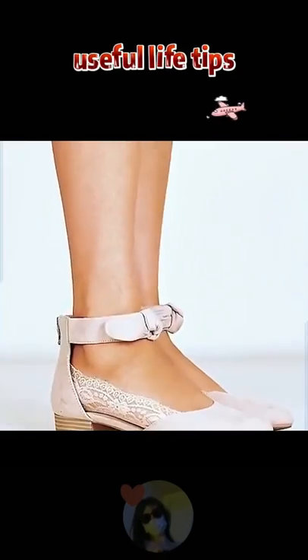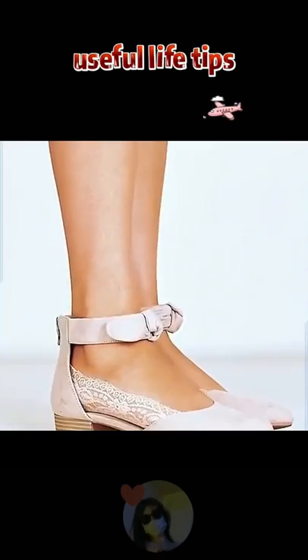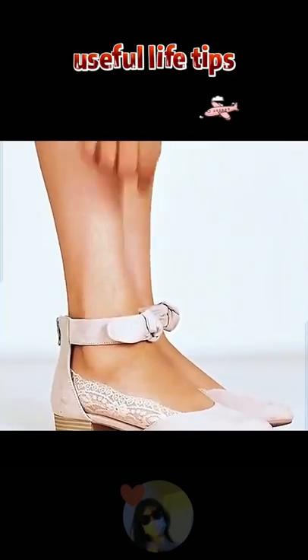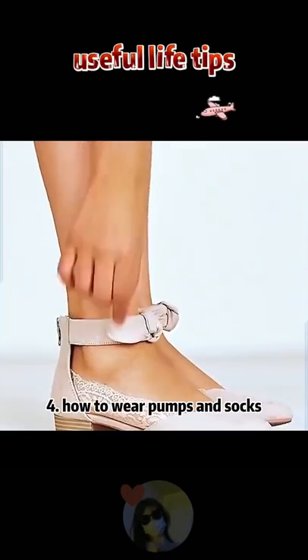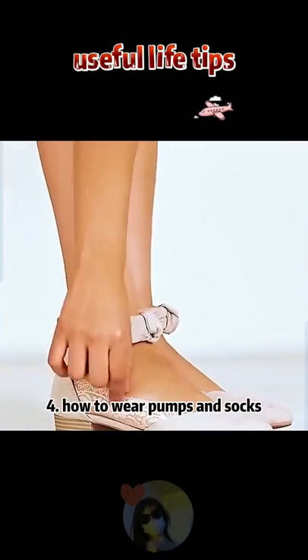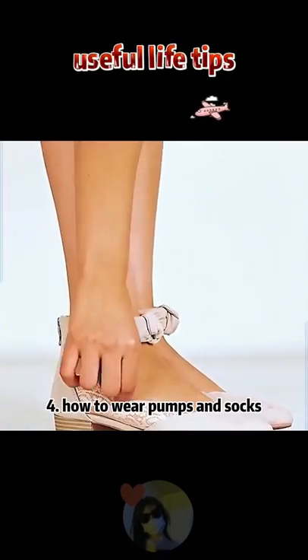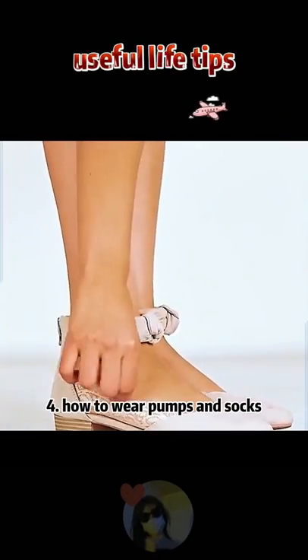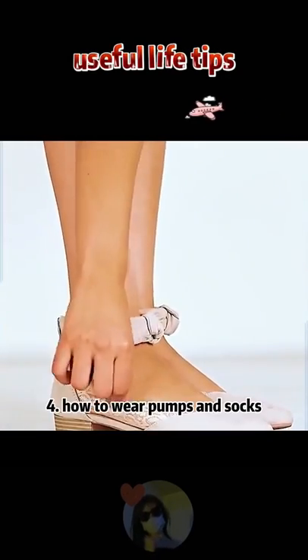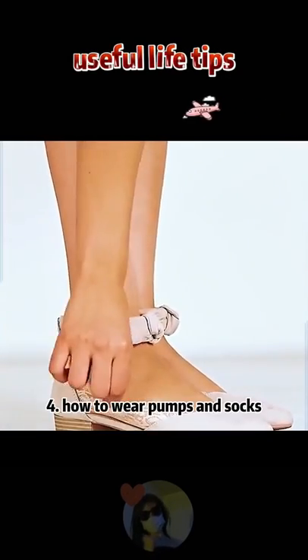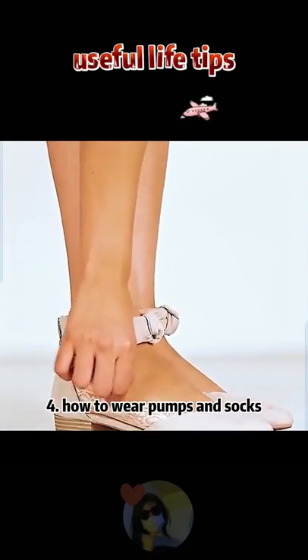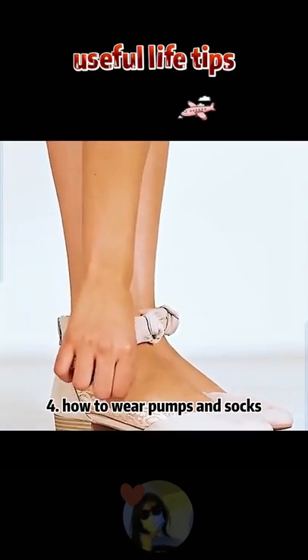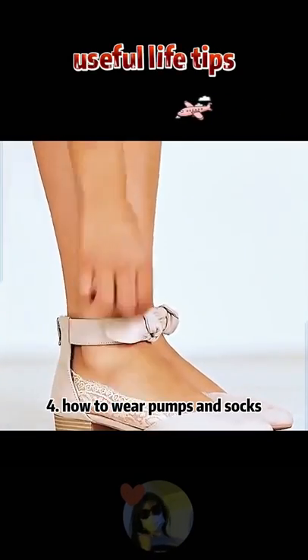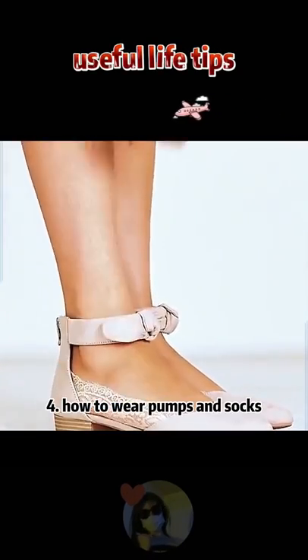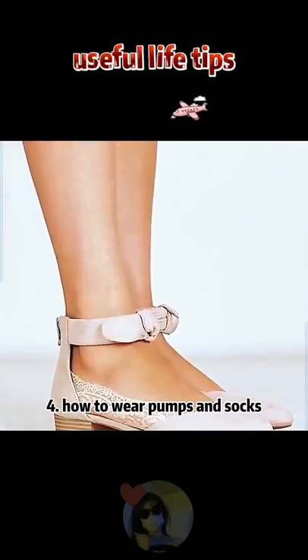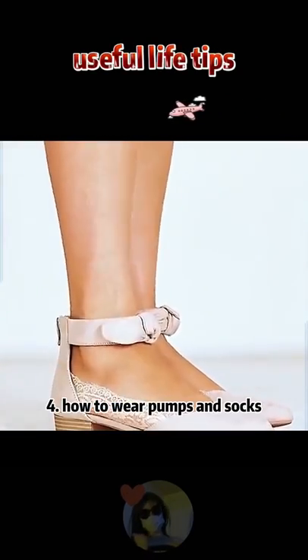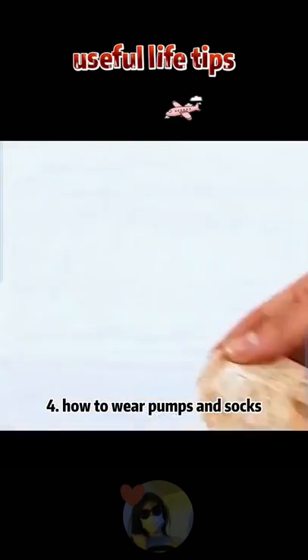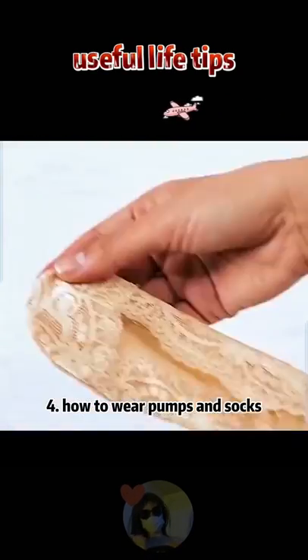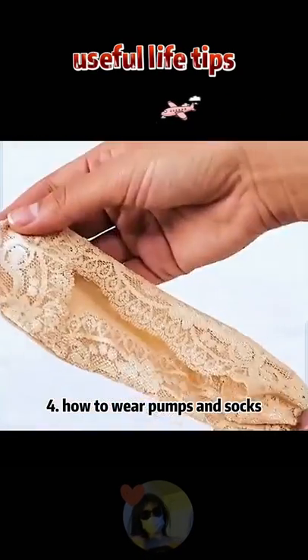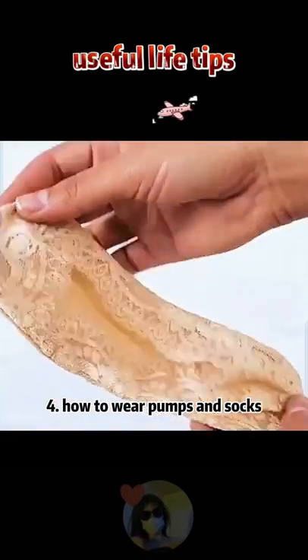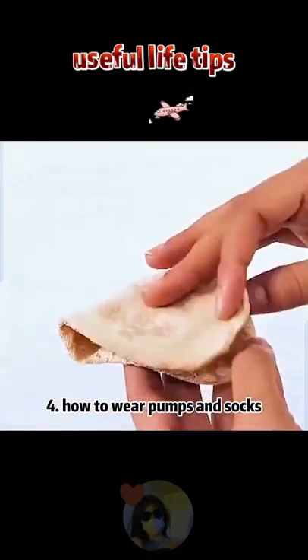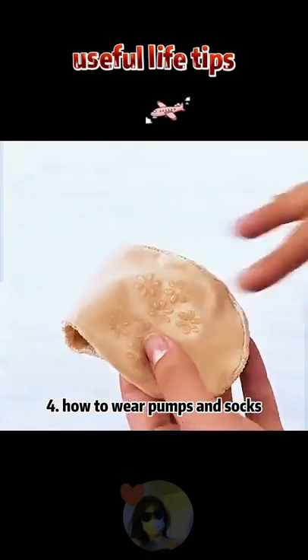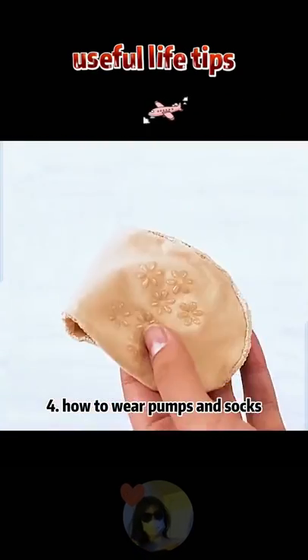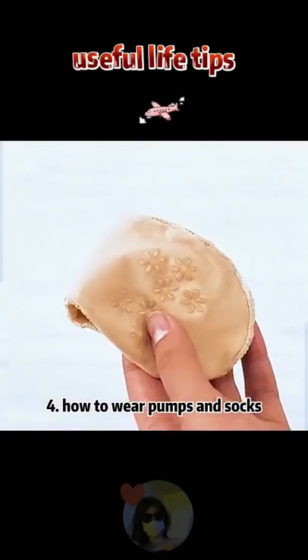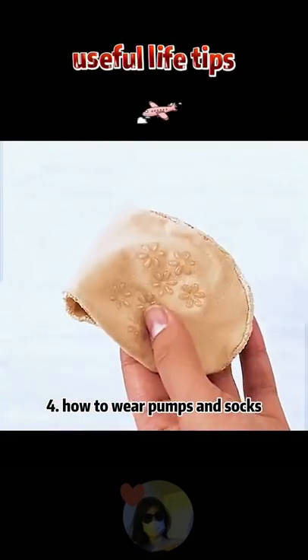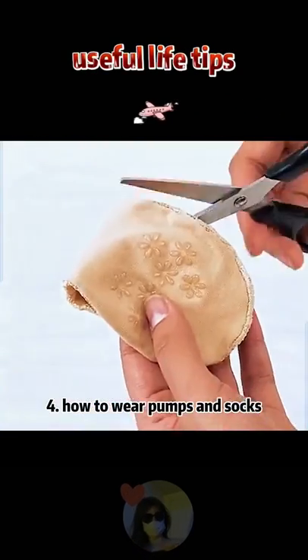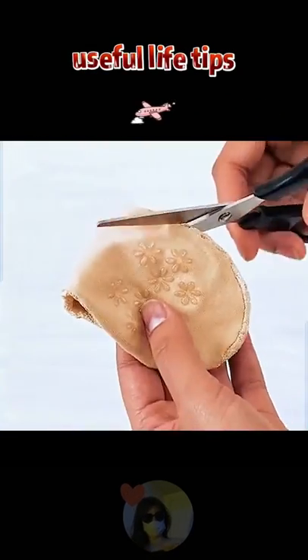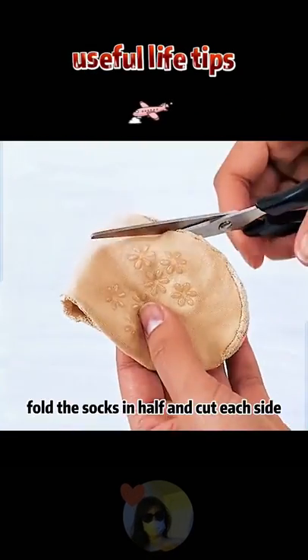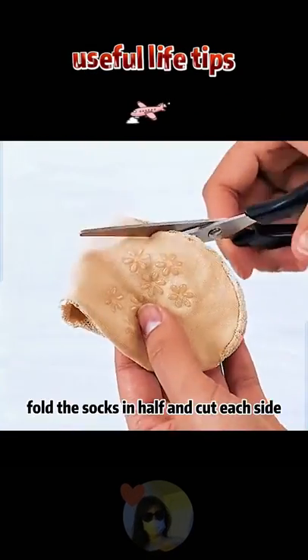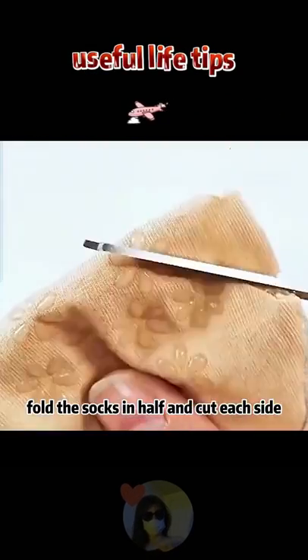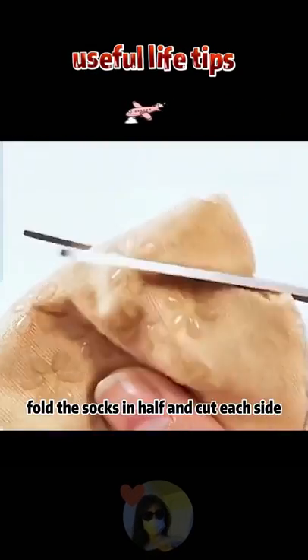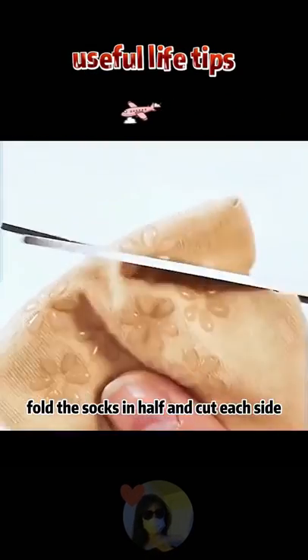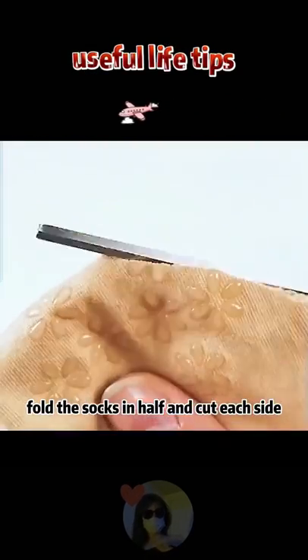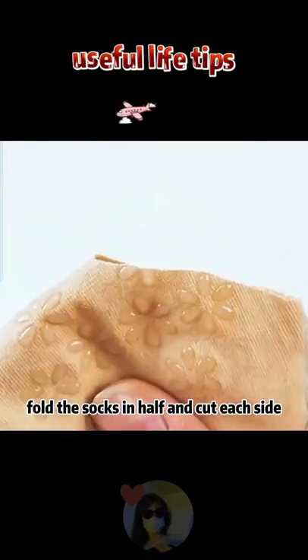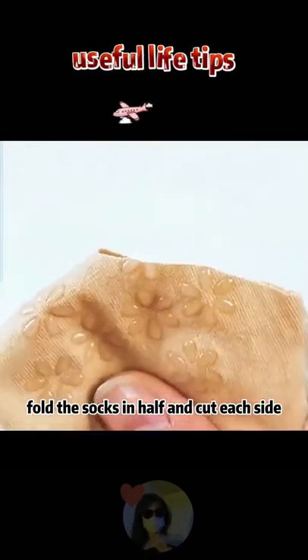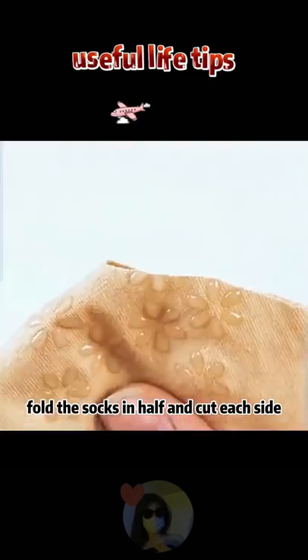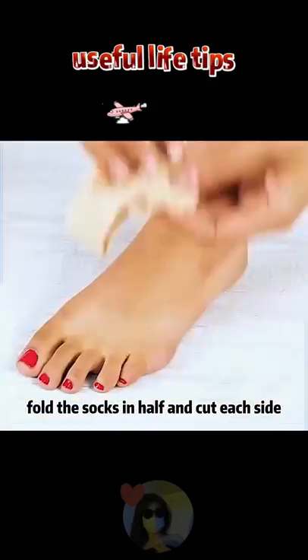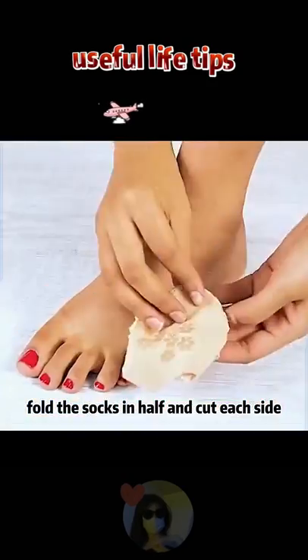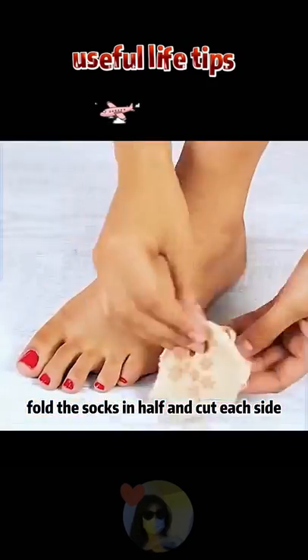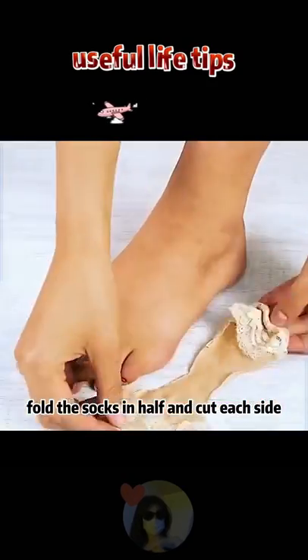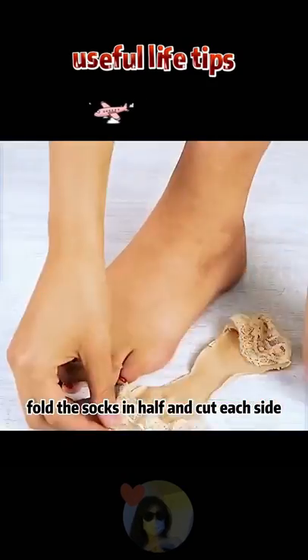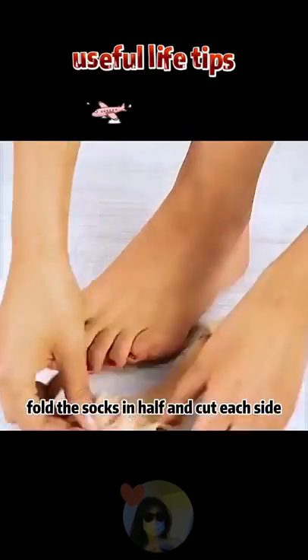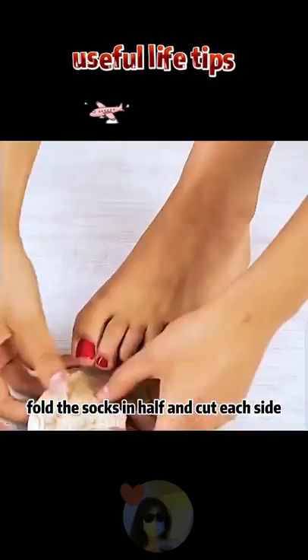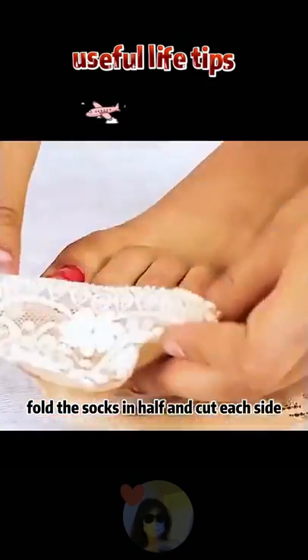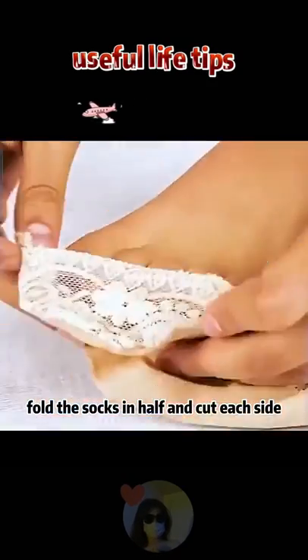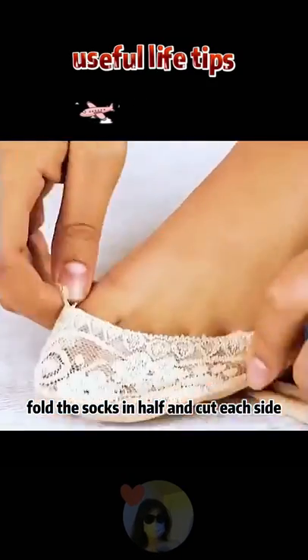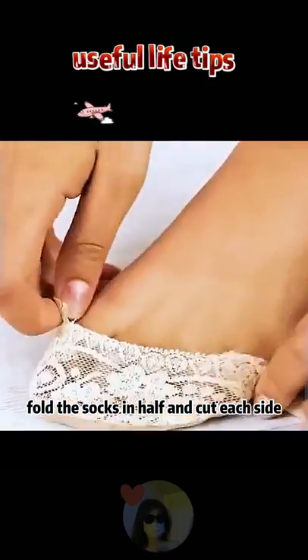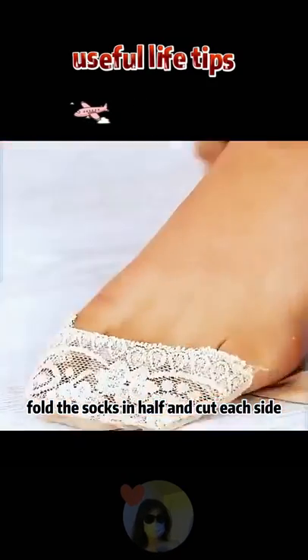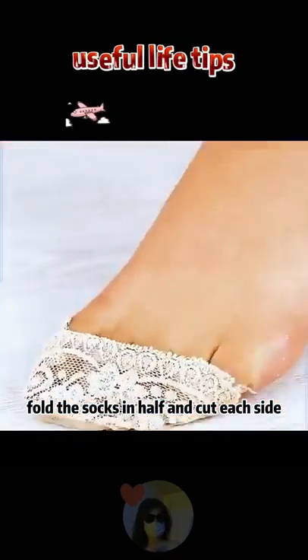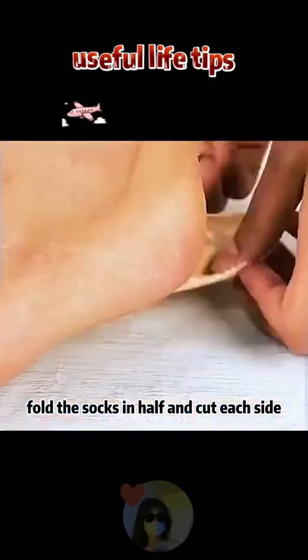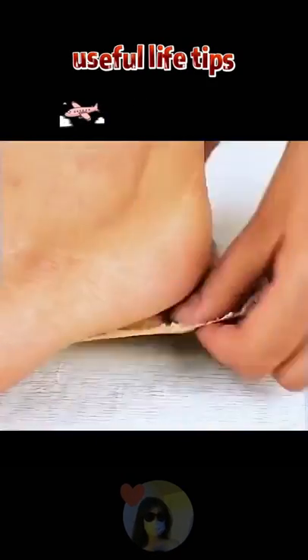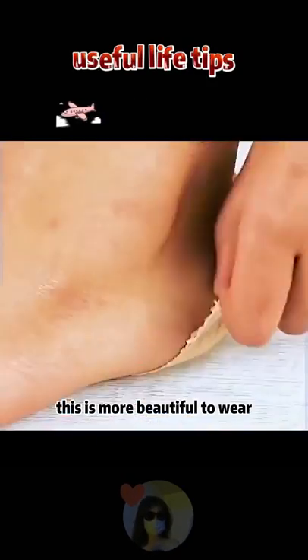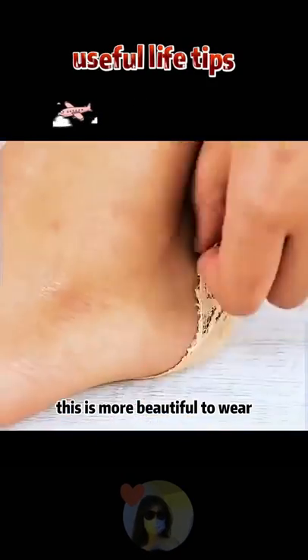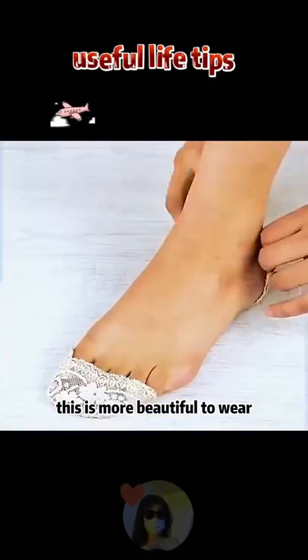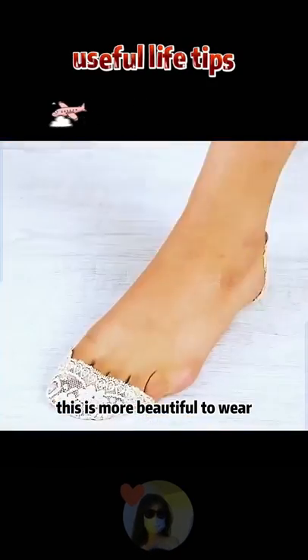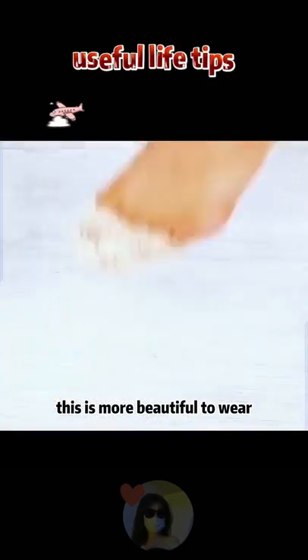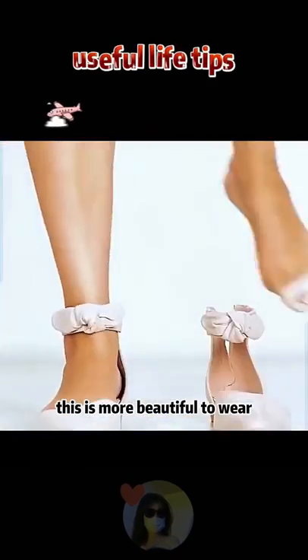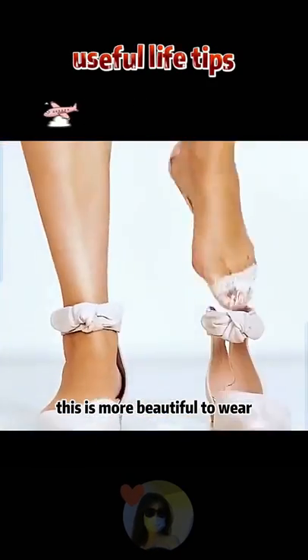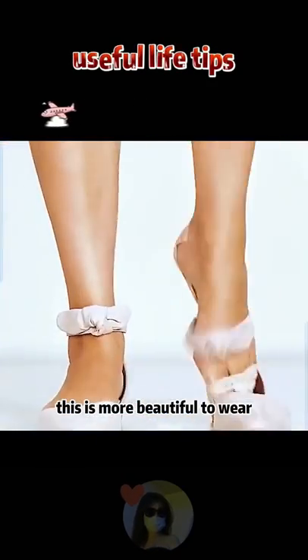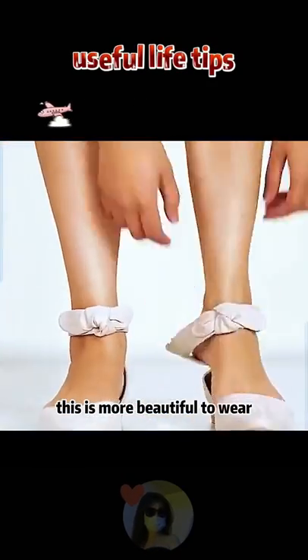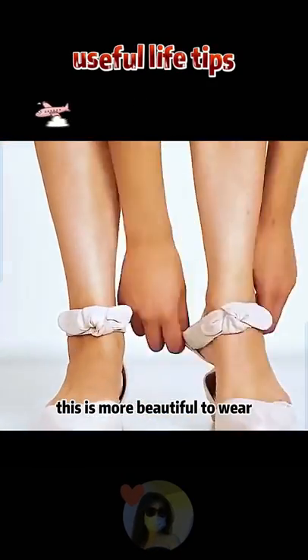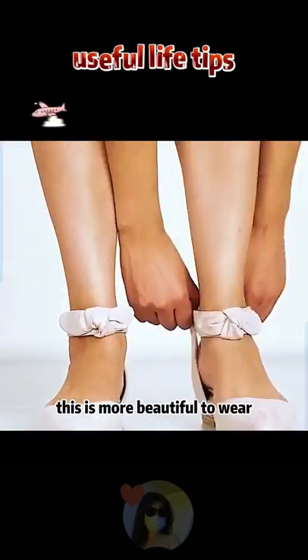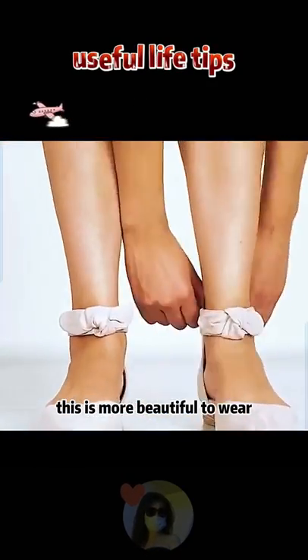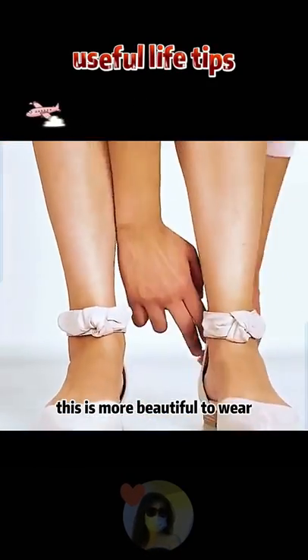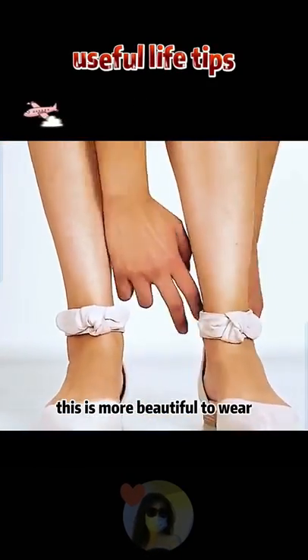4. How to wear pumps and socks. Fold the socks in half and cut each side — this is more beautiful to wear.